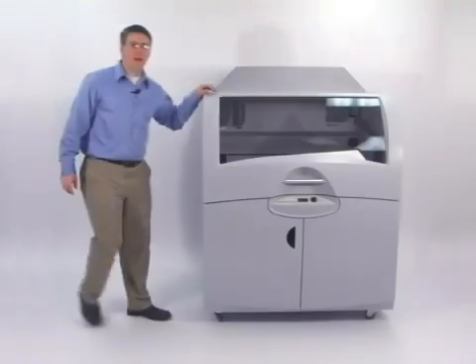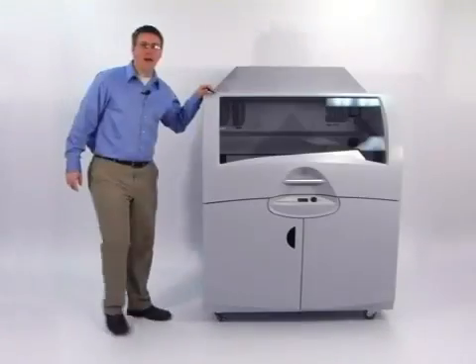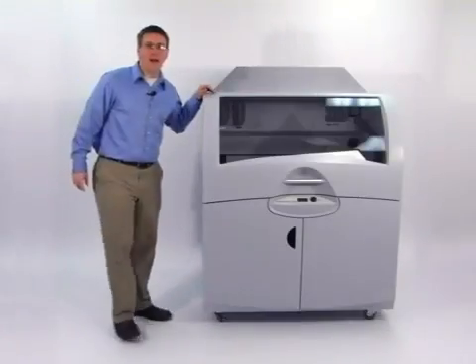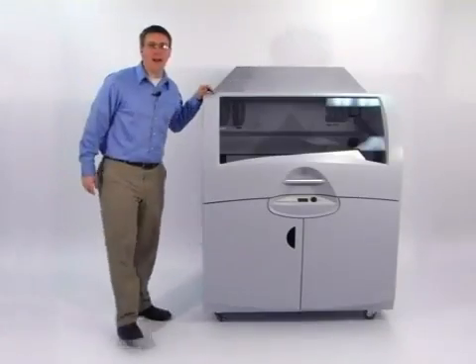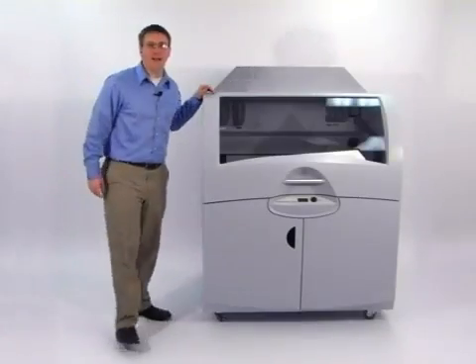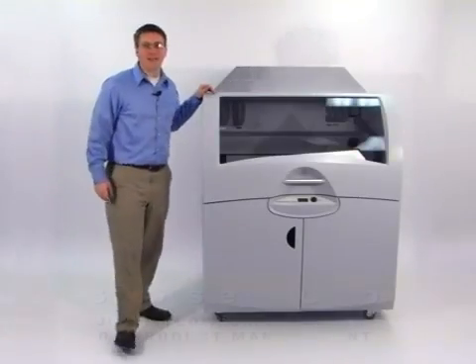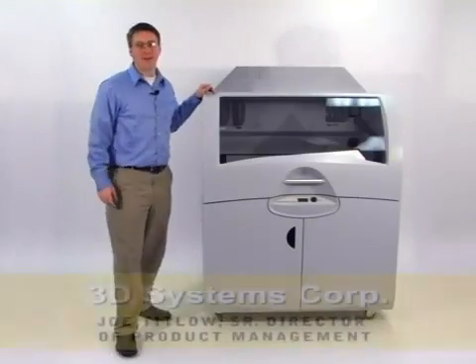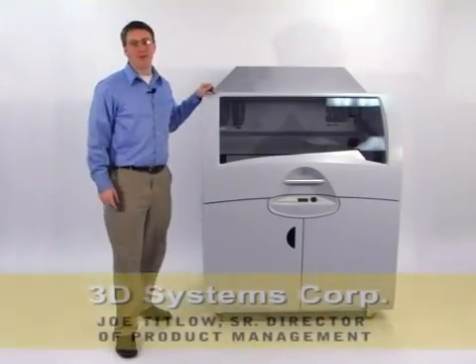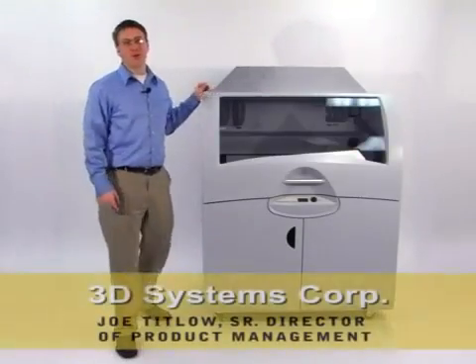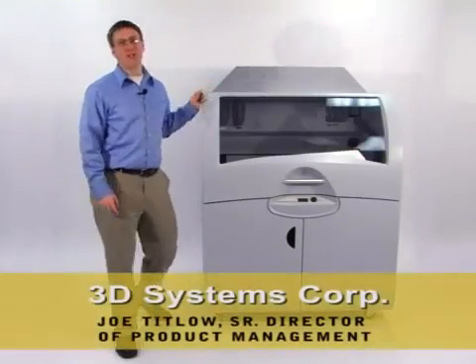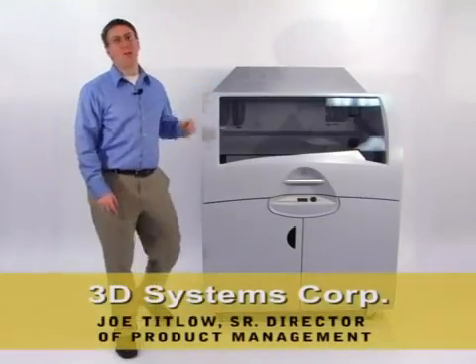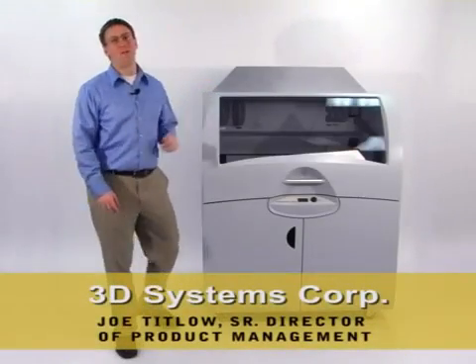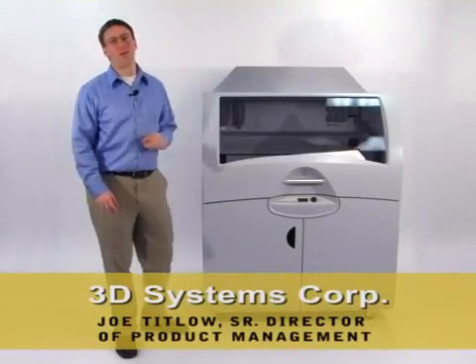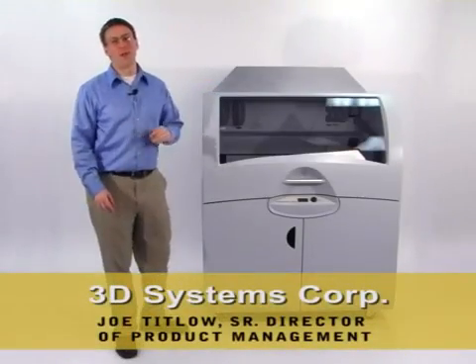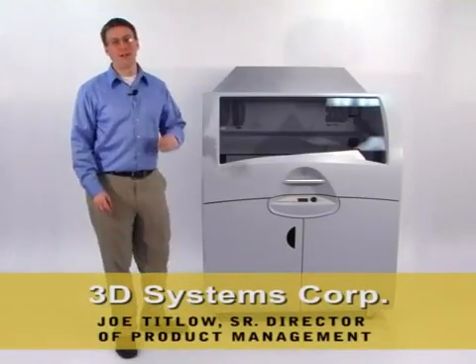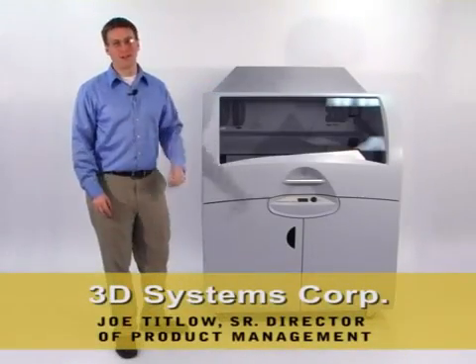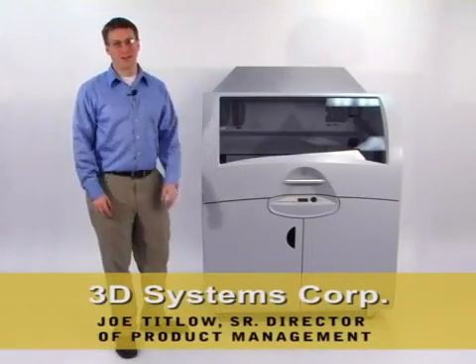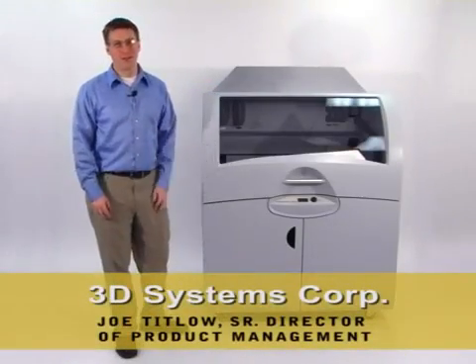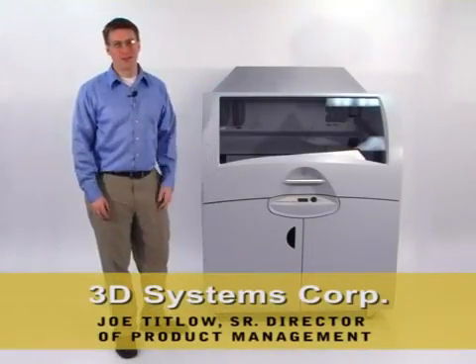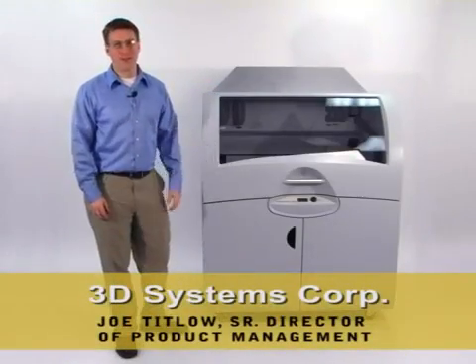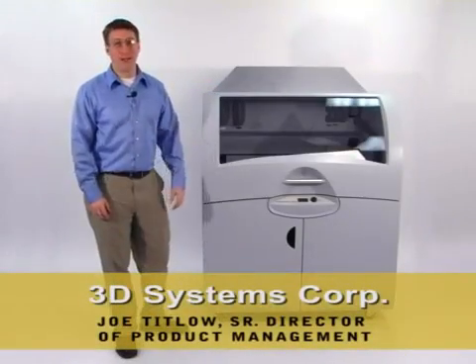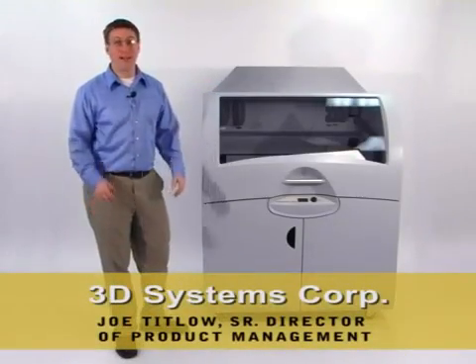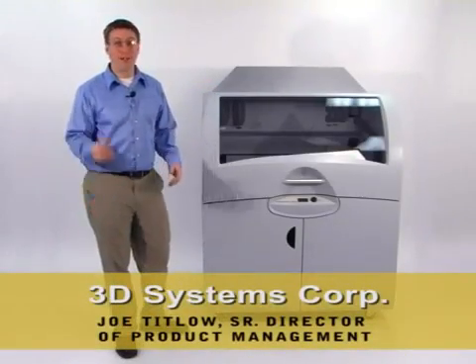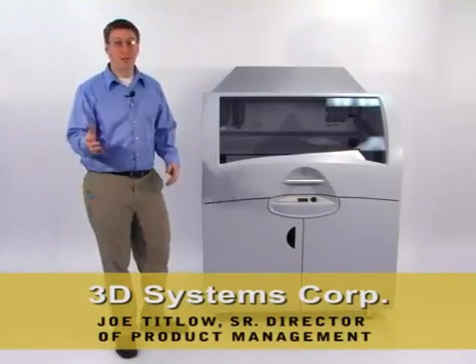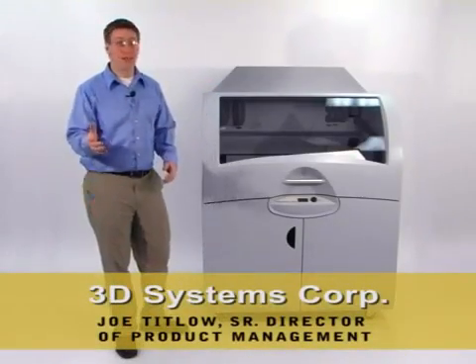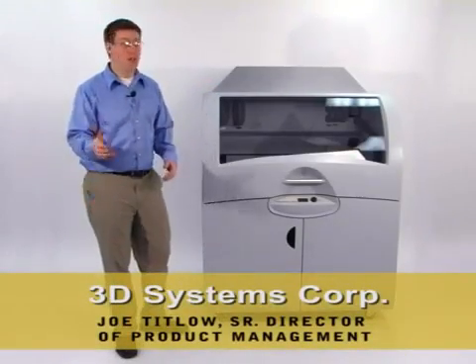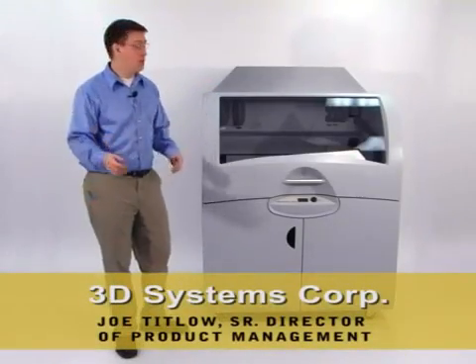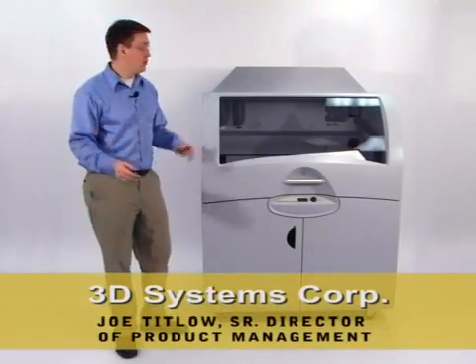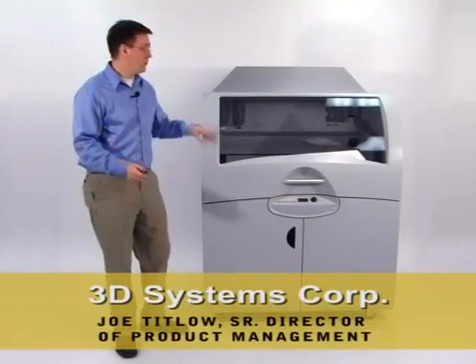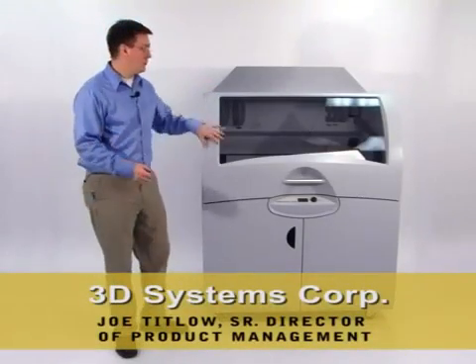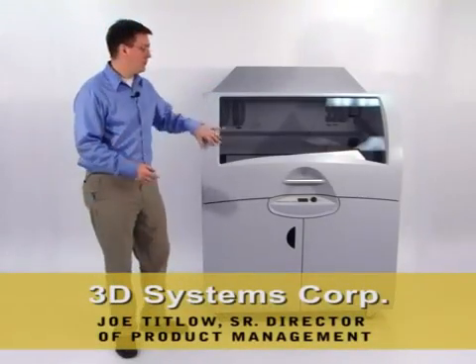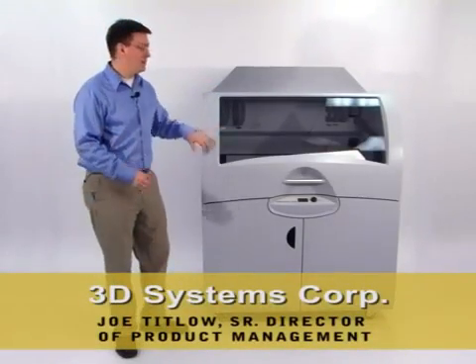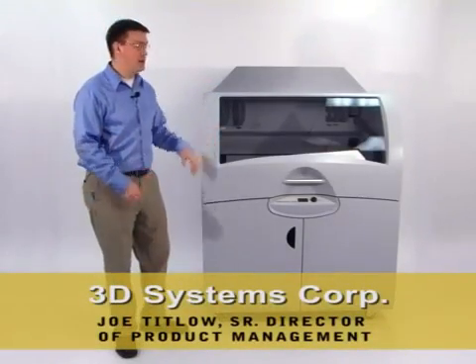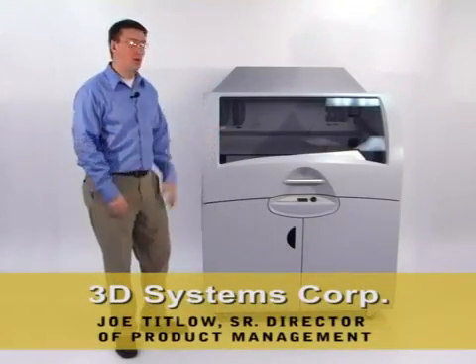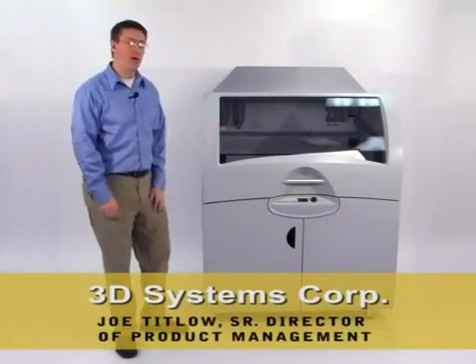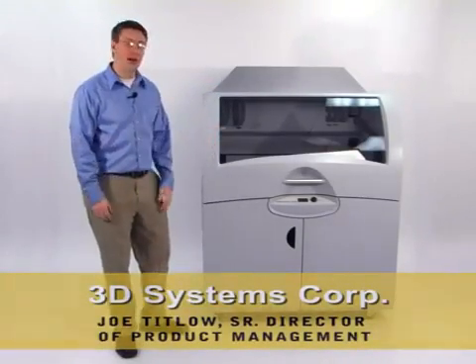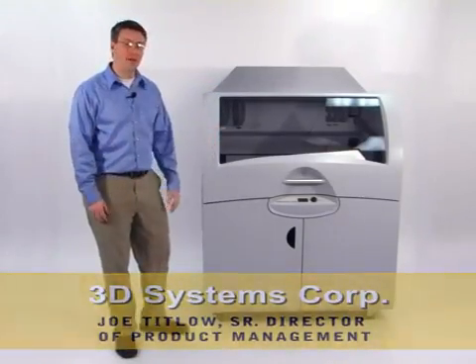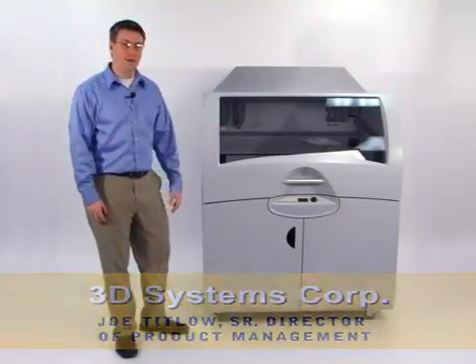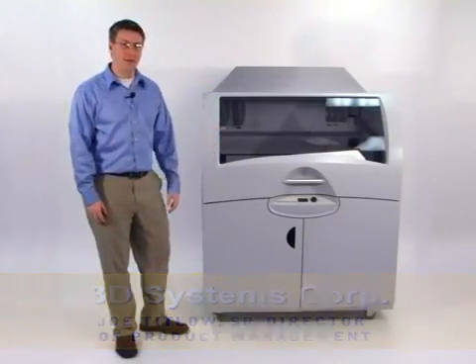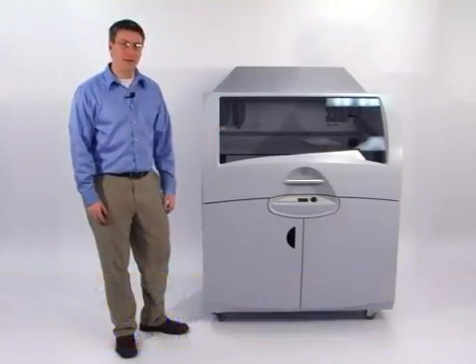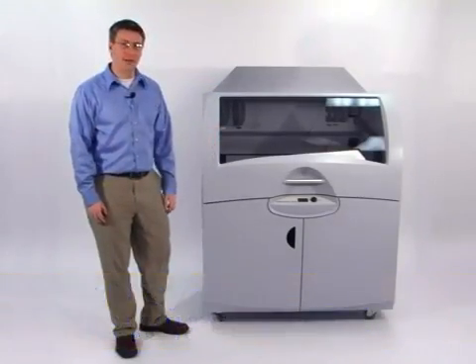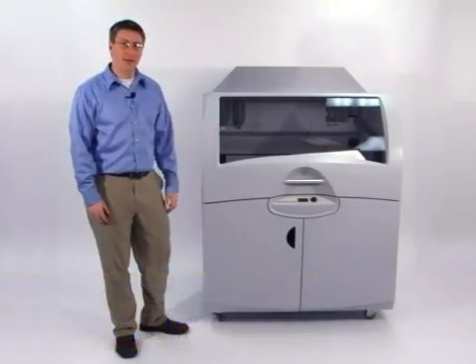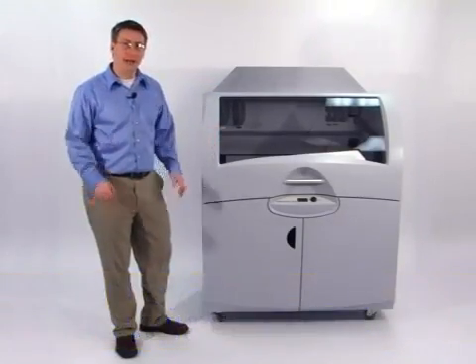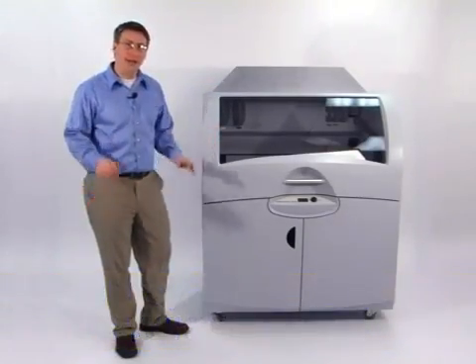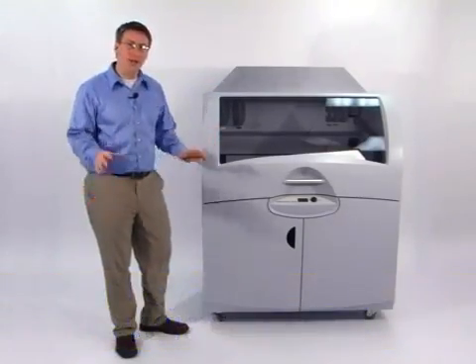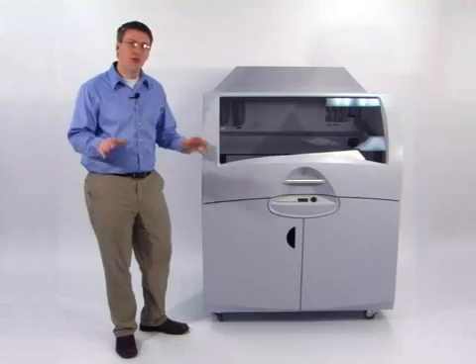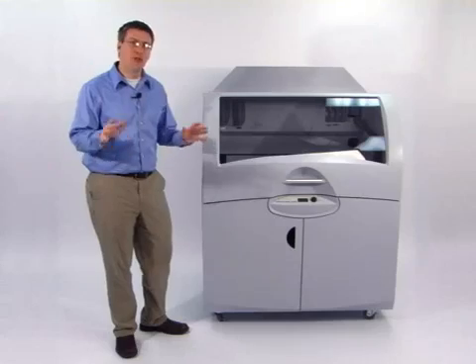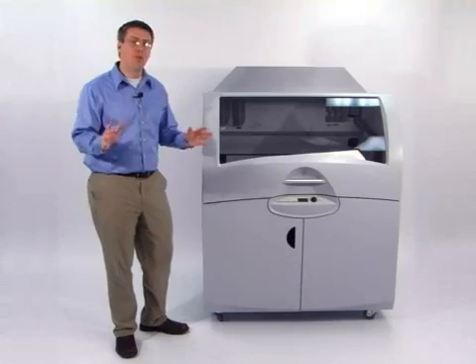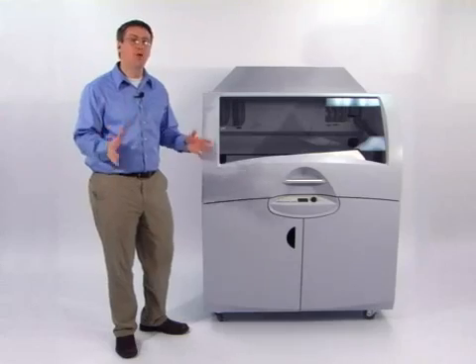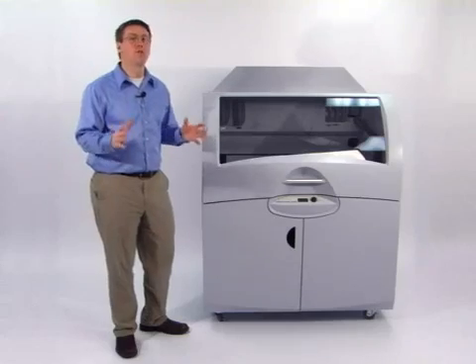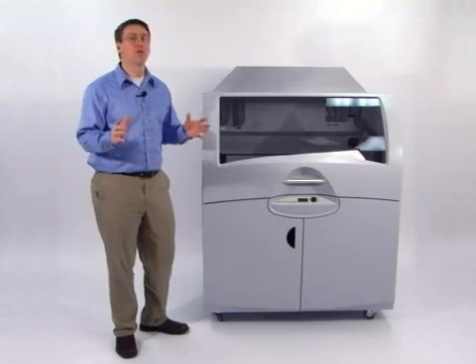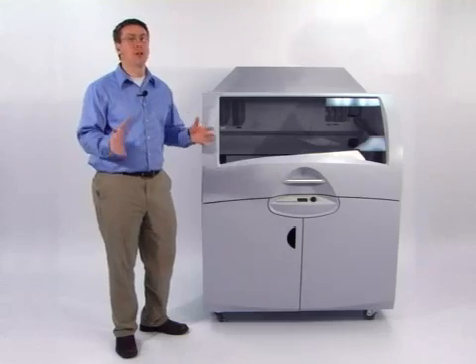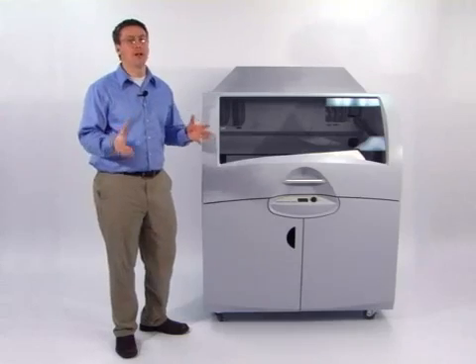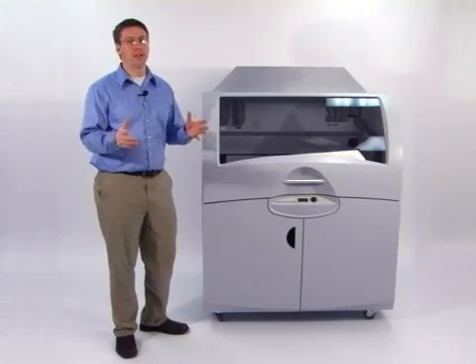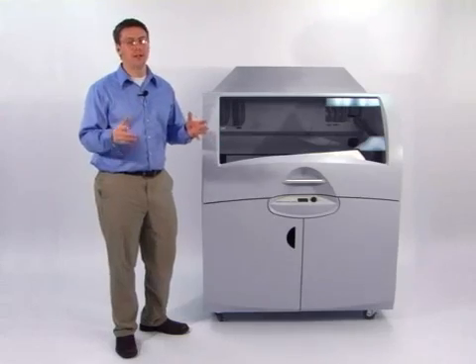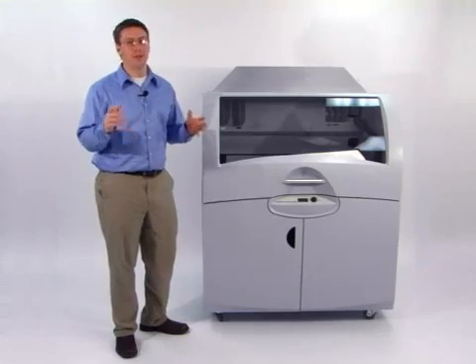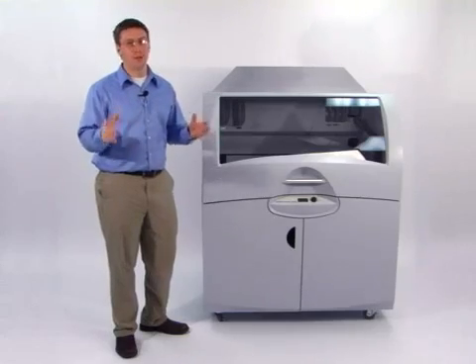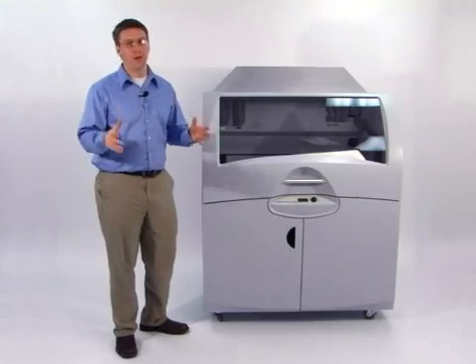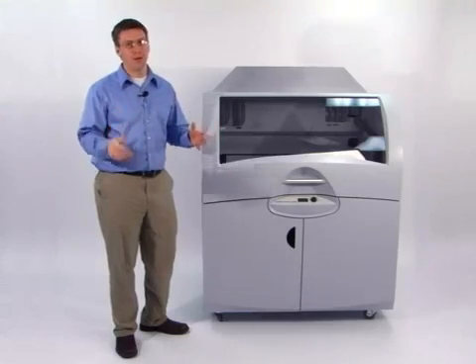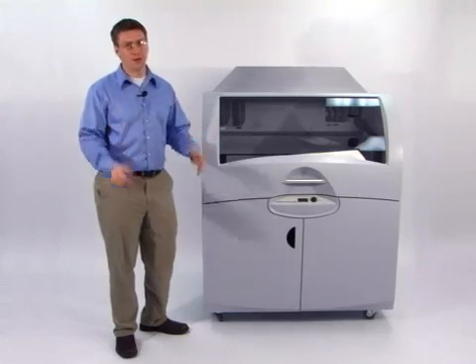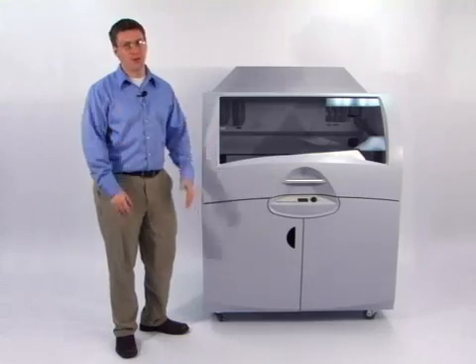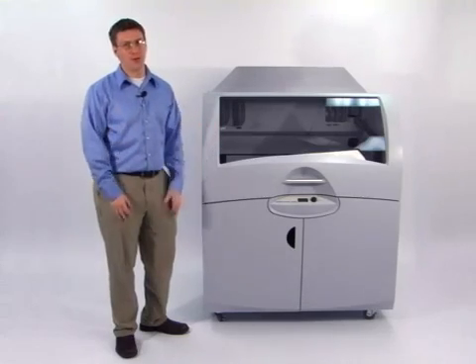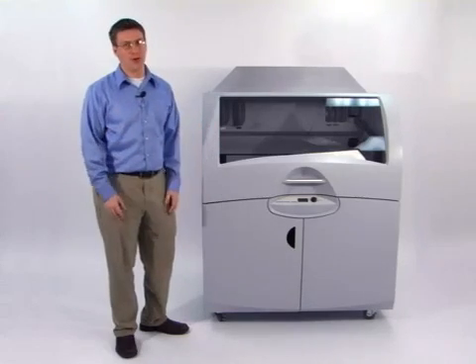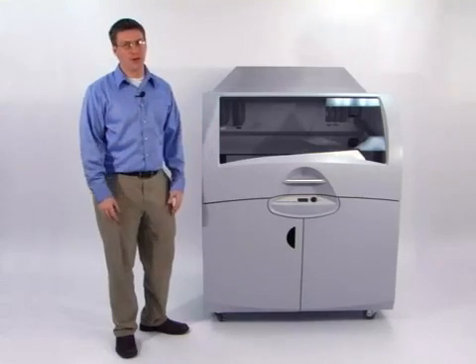Hi, I'm Joe Titlow from 3D Systems. I'd like to present to you the Z Printer 850, the industry's most productive 3-dimensional printer.